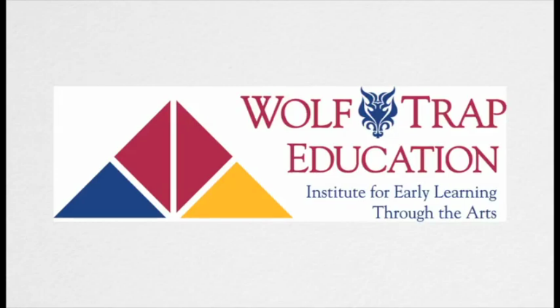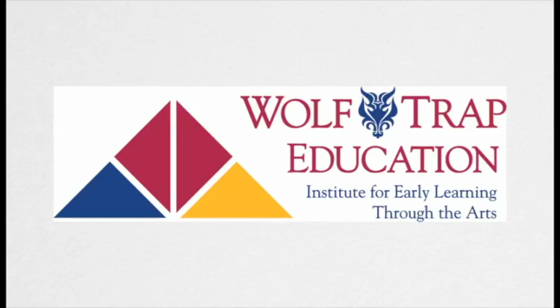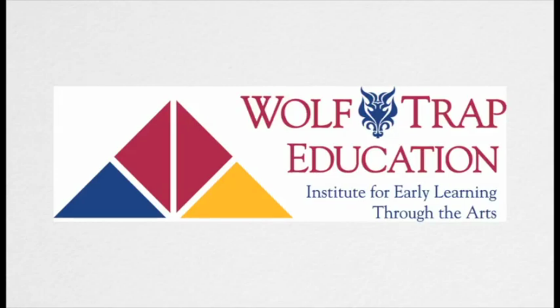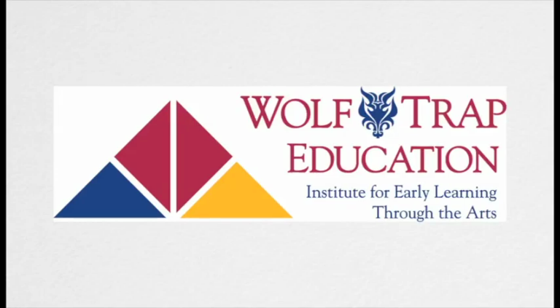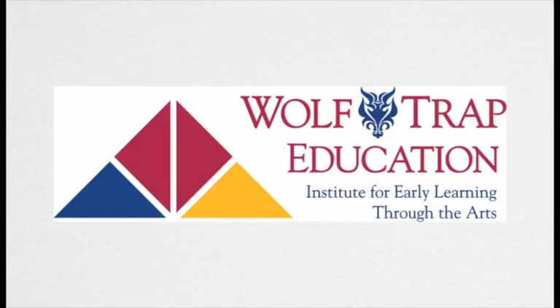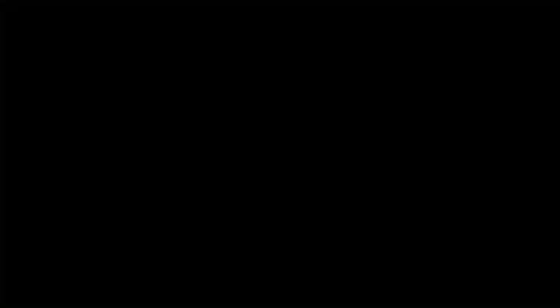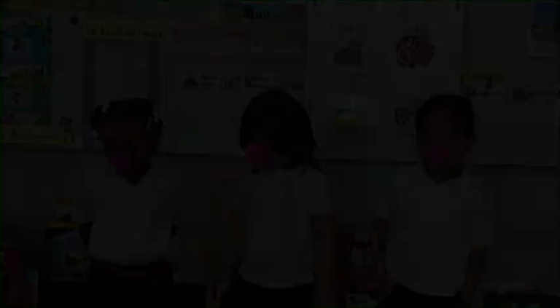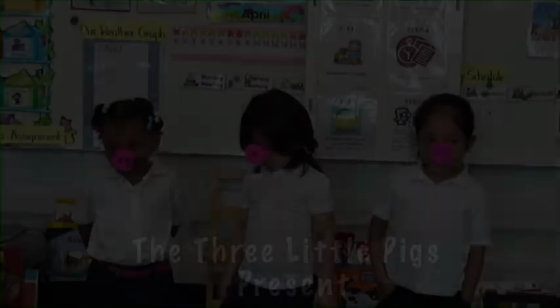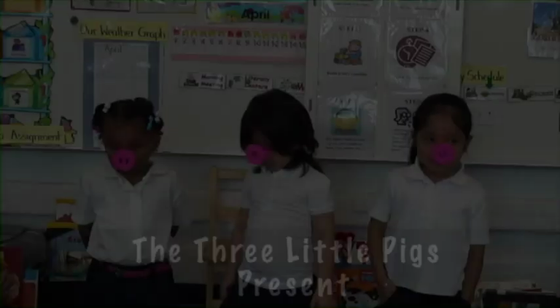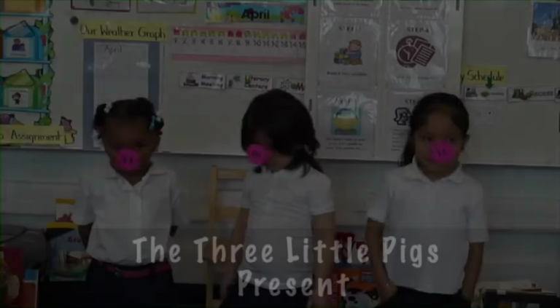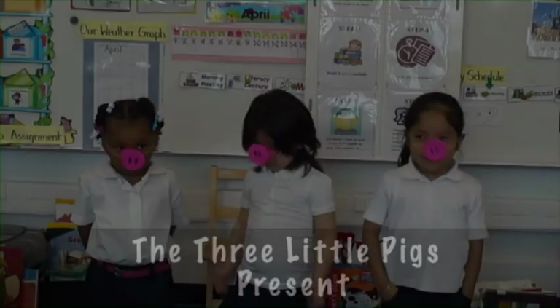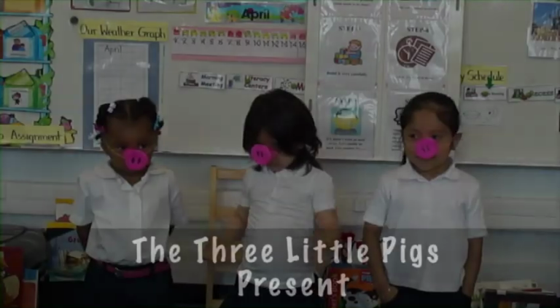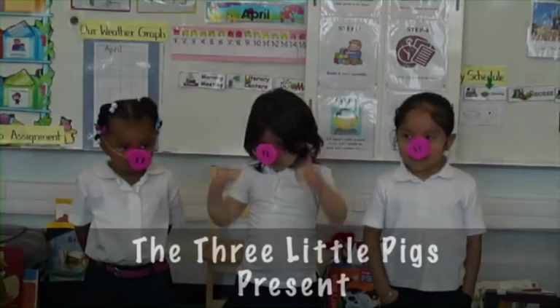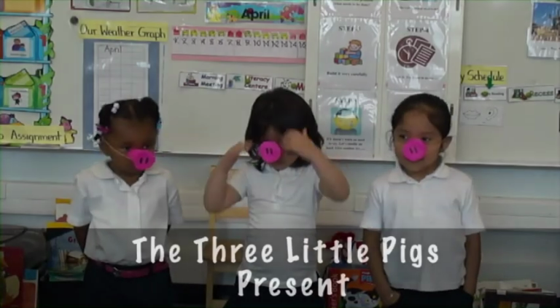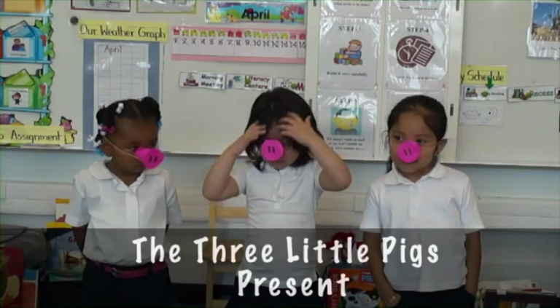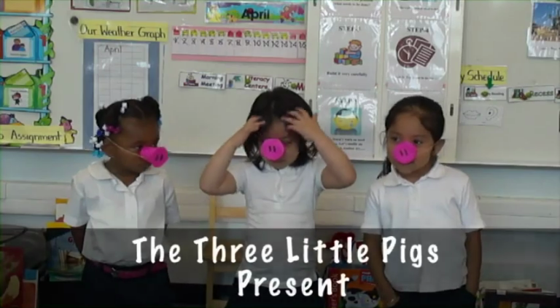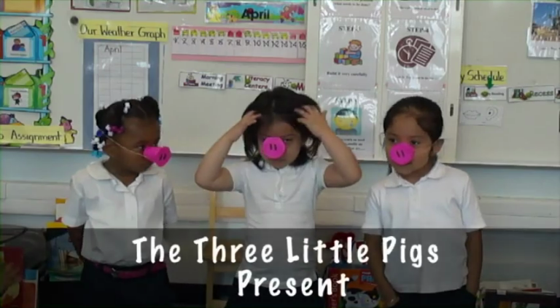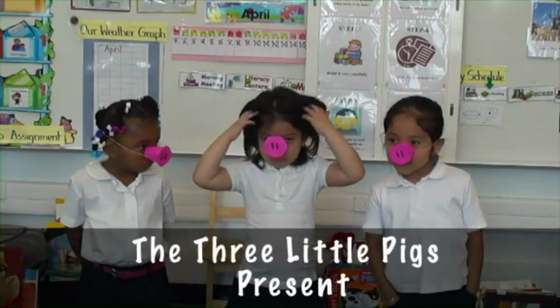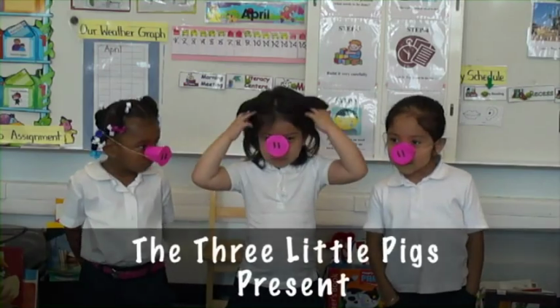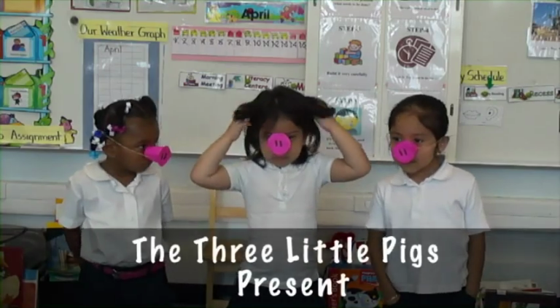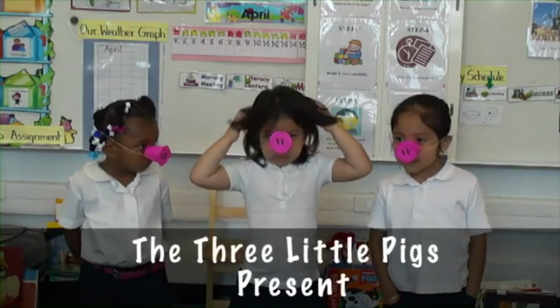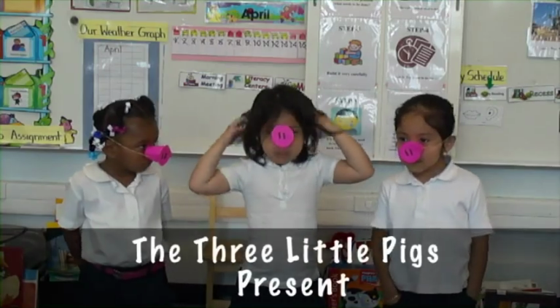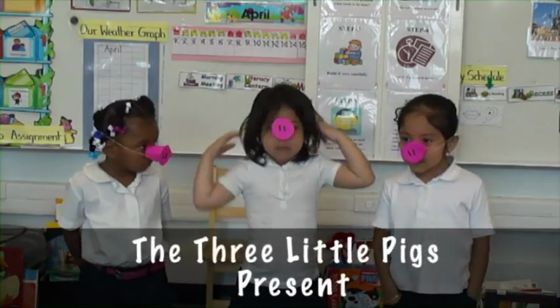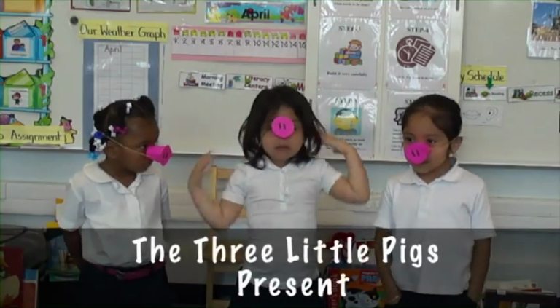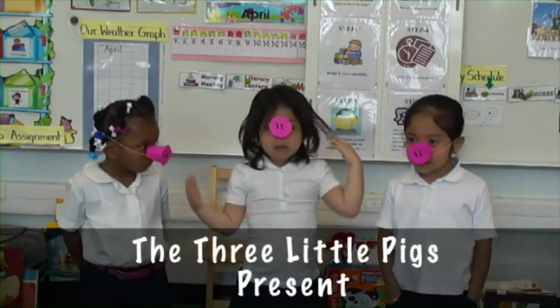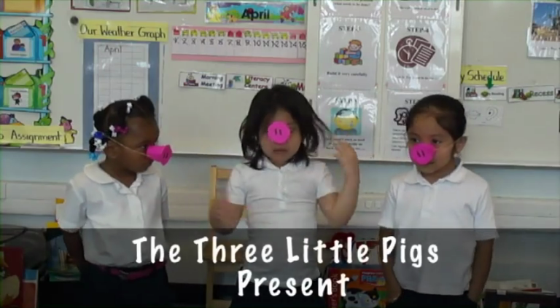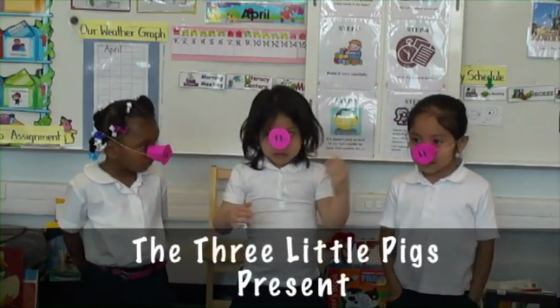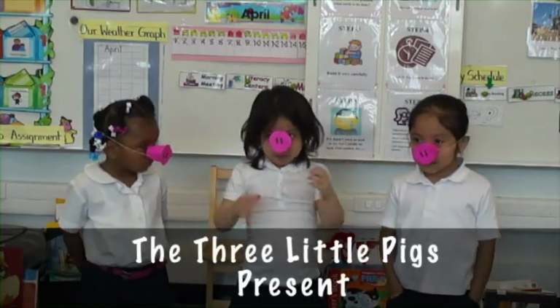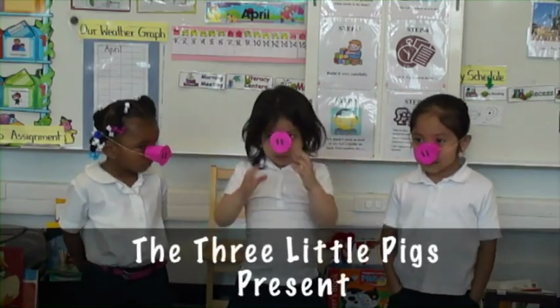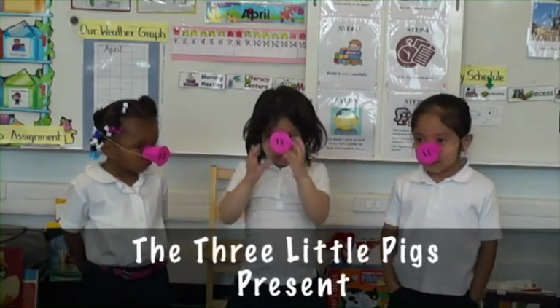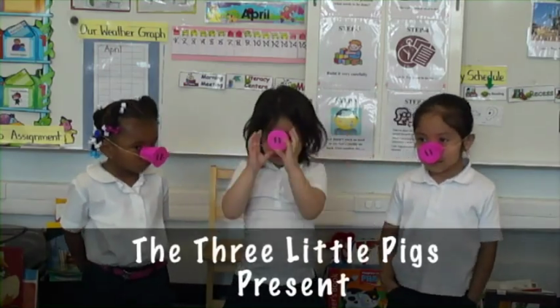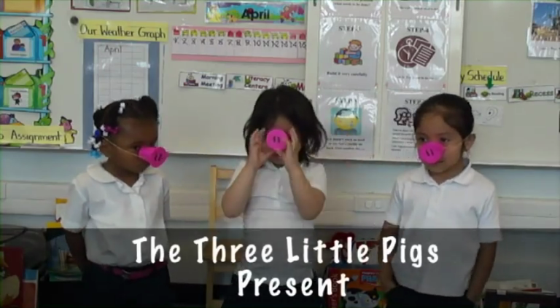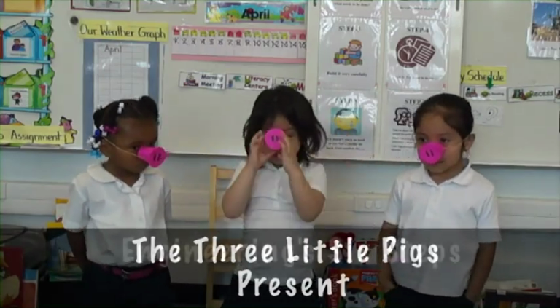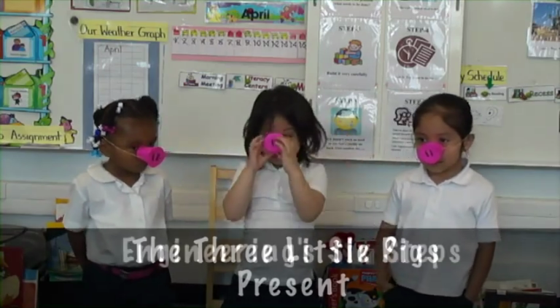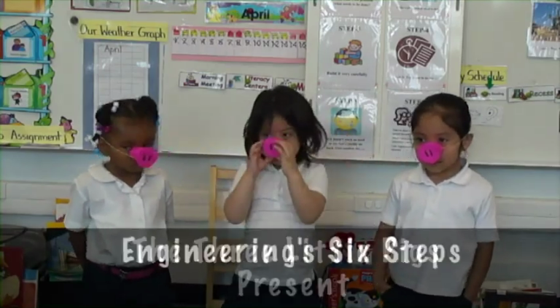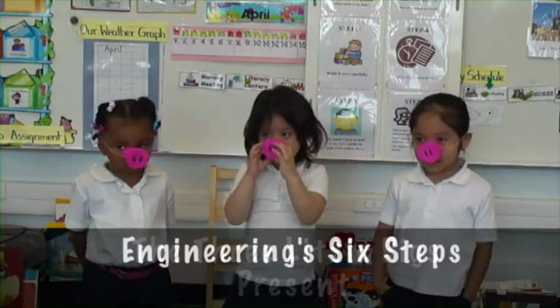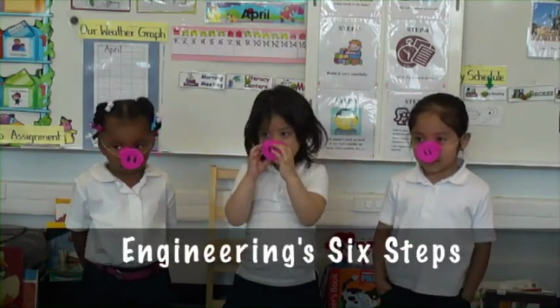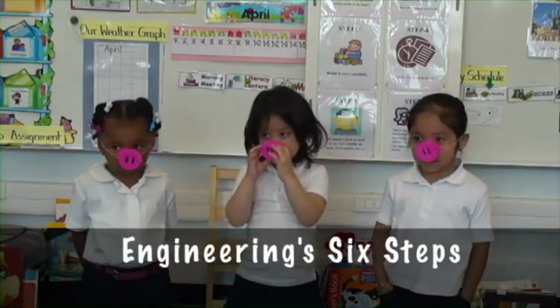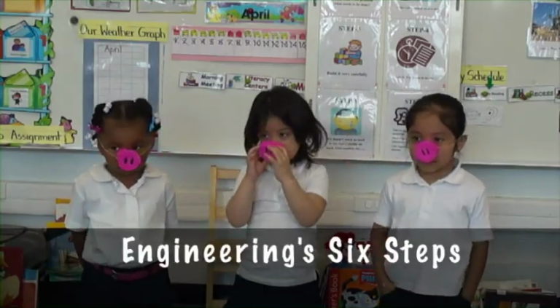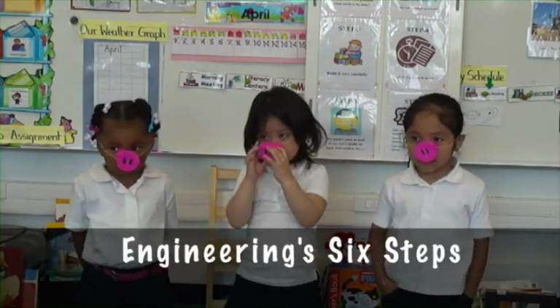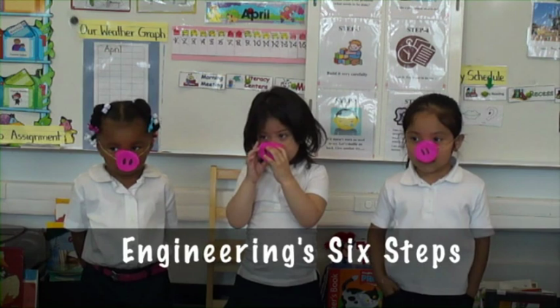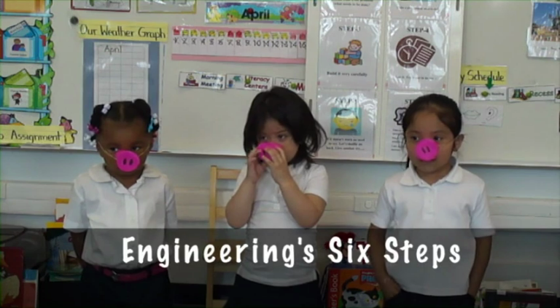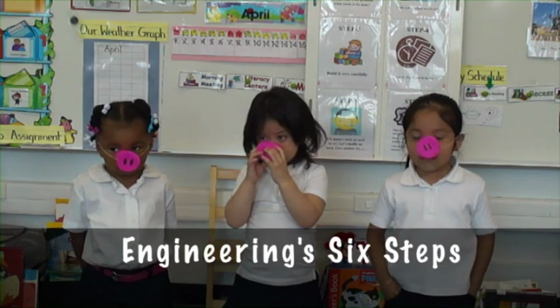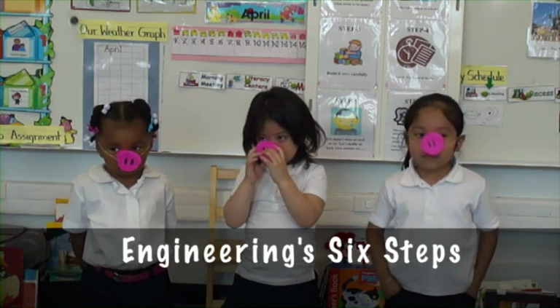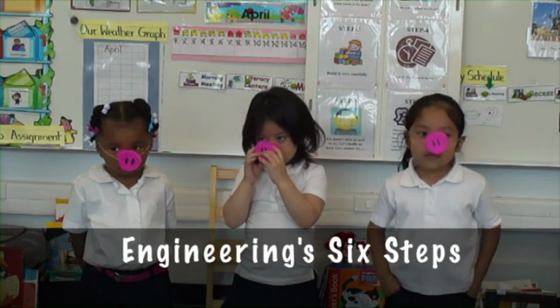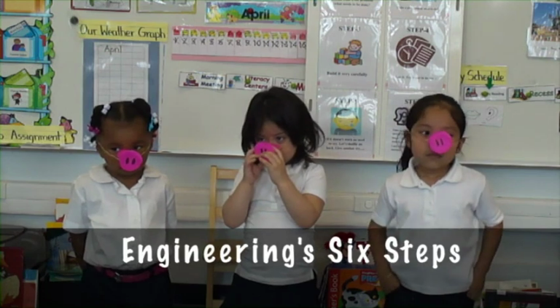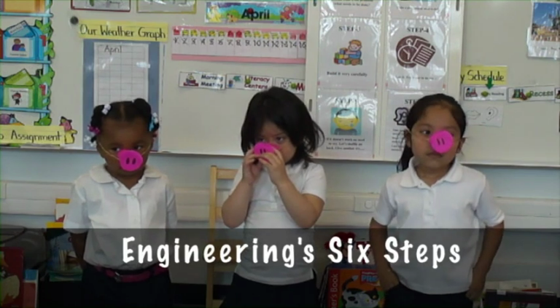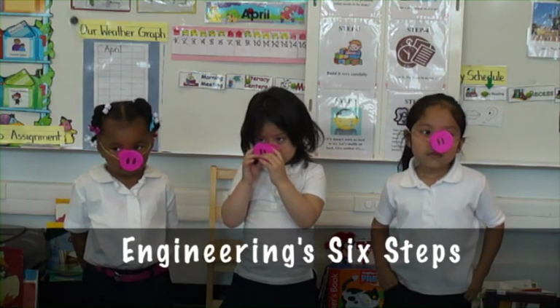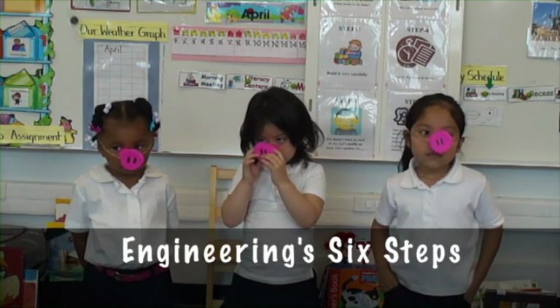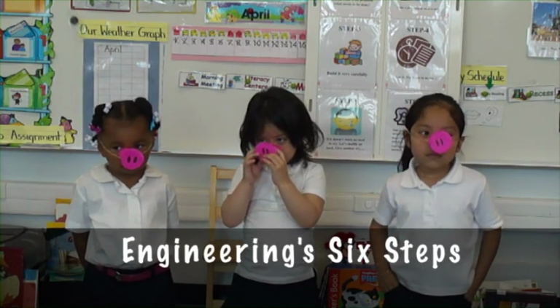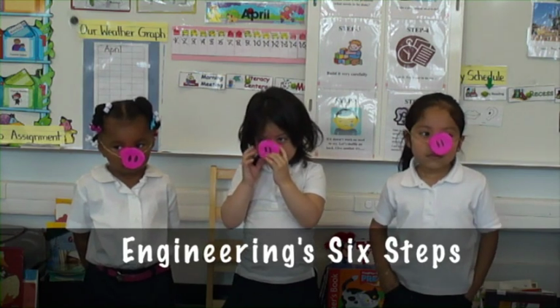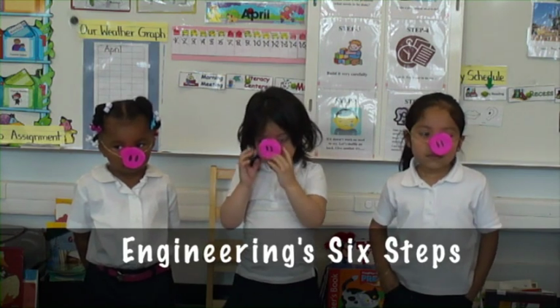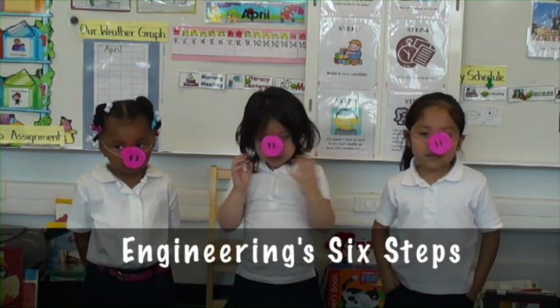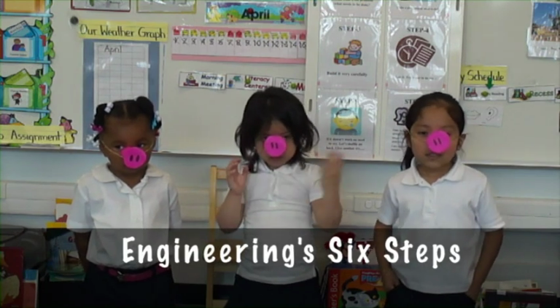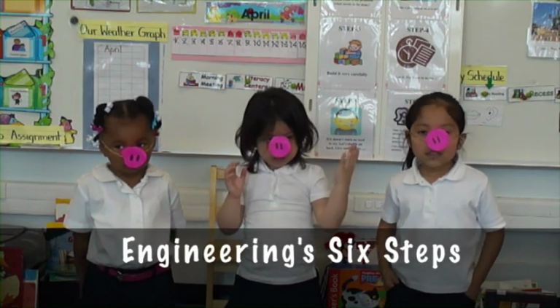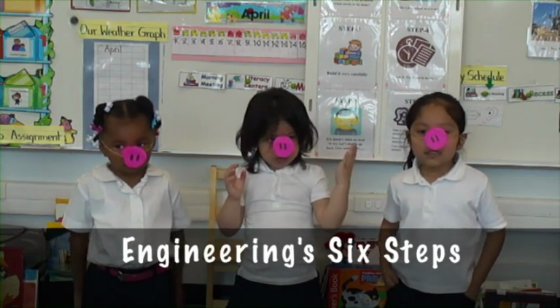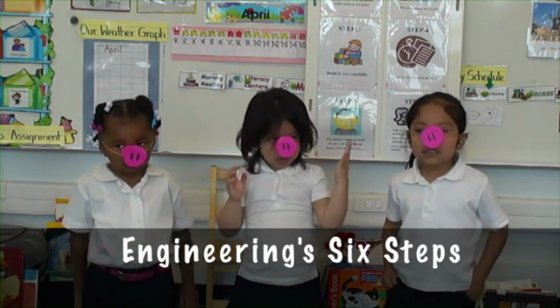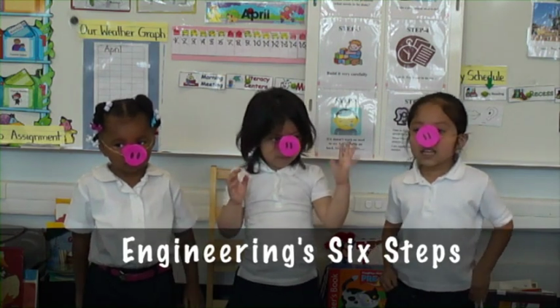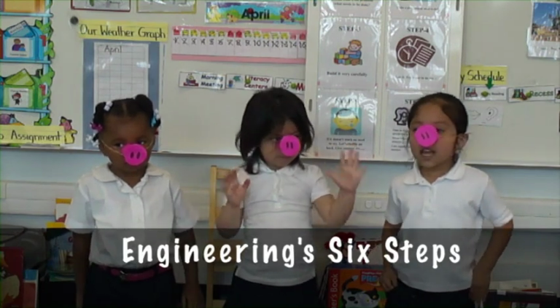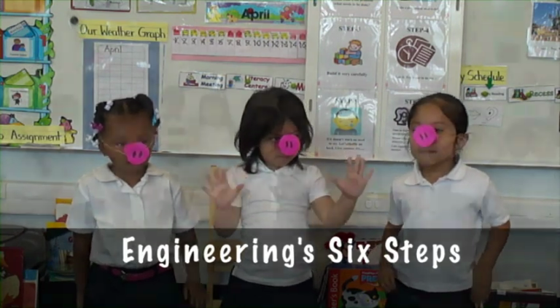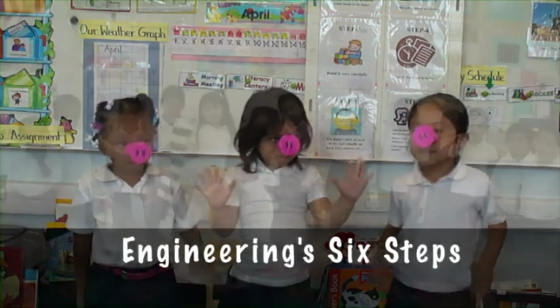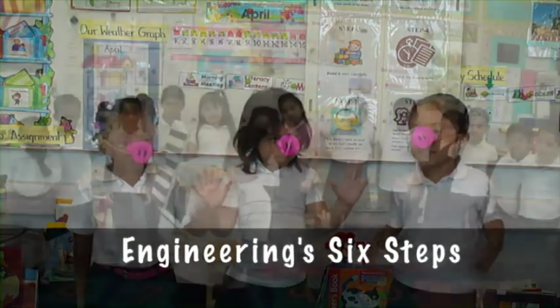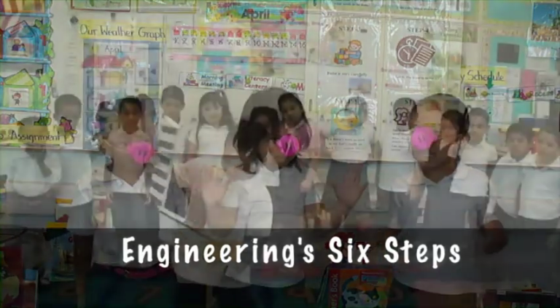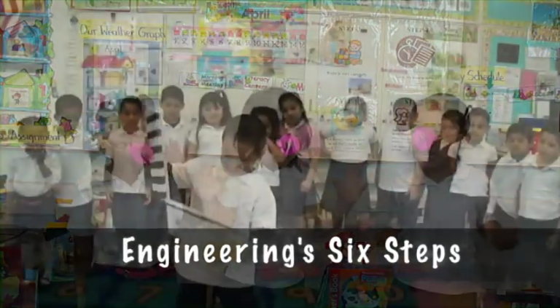When I've got a problem, or something I need, I use Engineering 6 Steps to succeed.